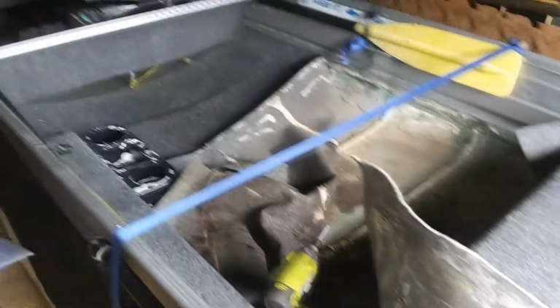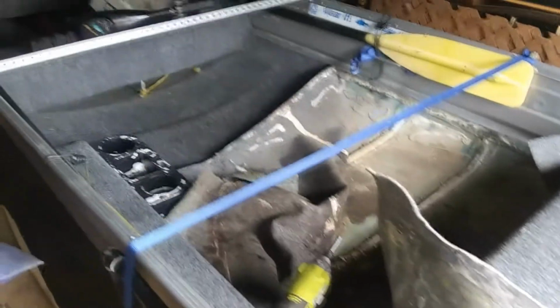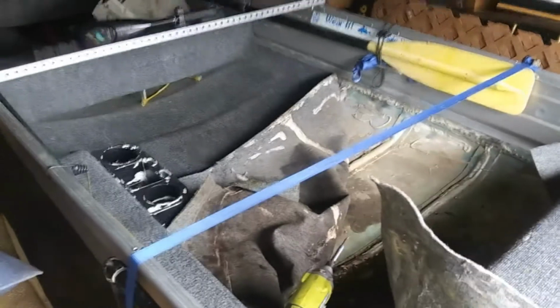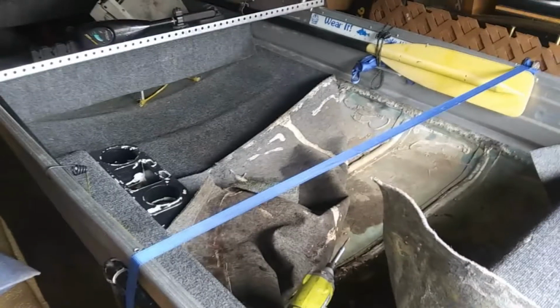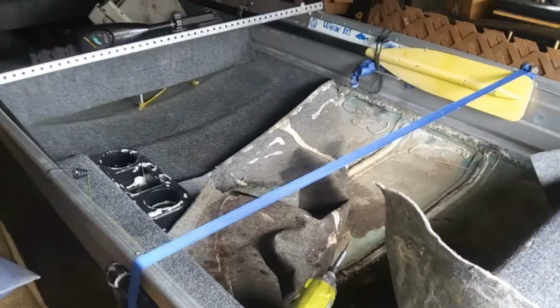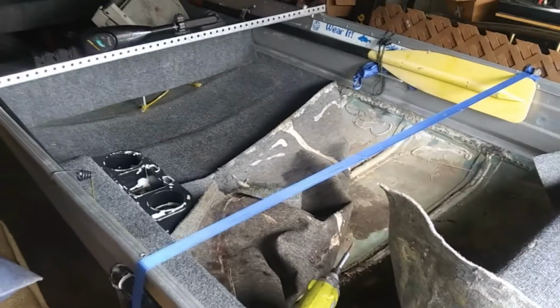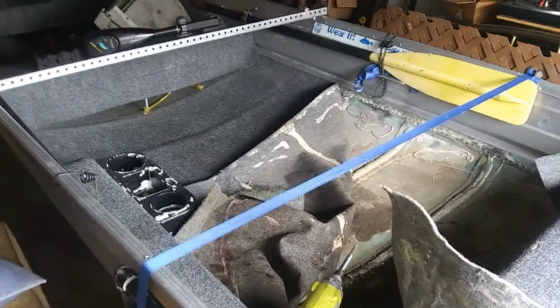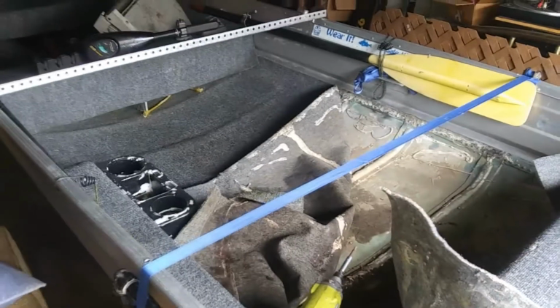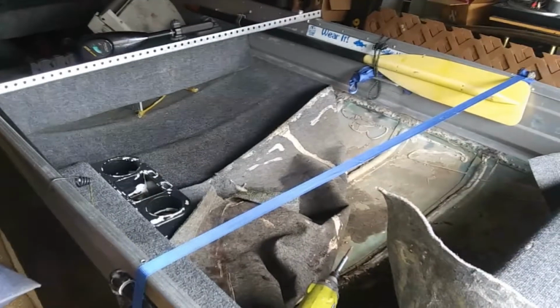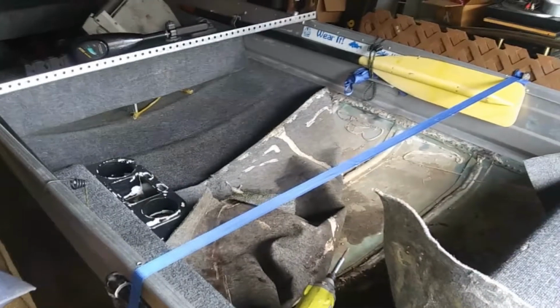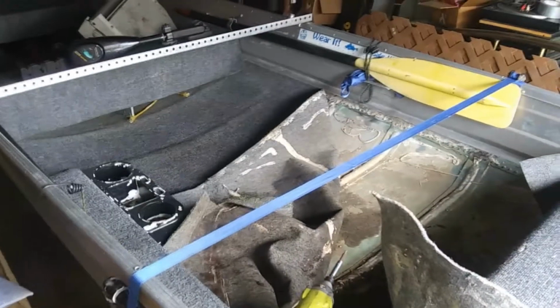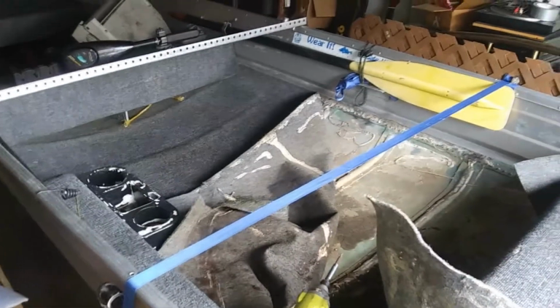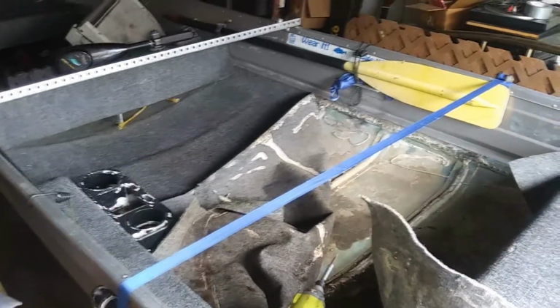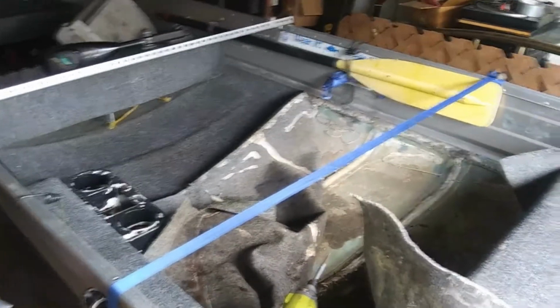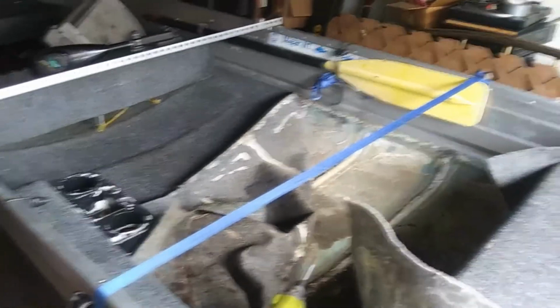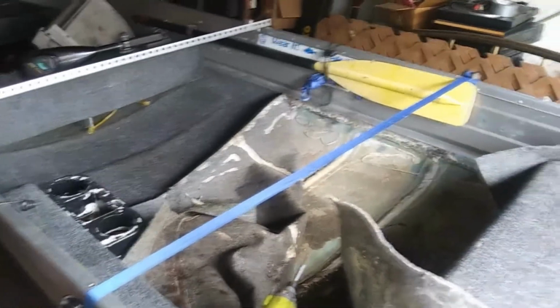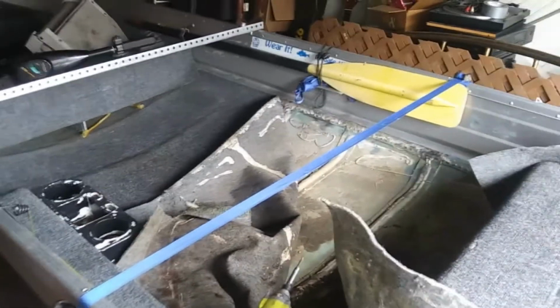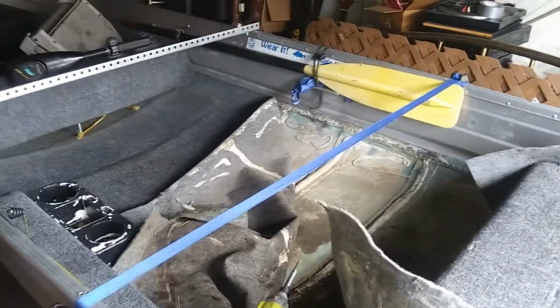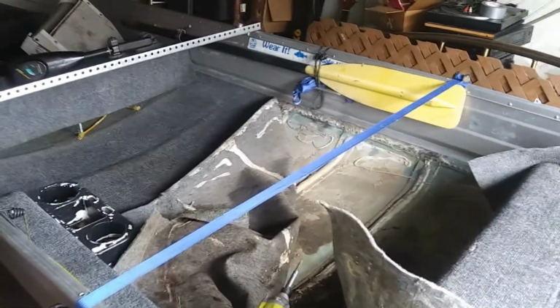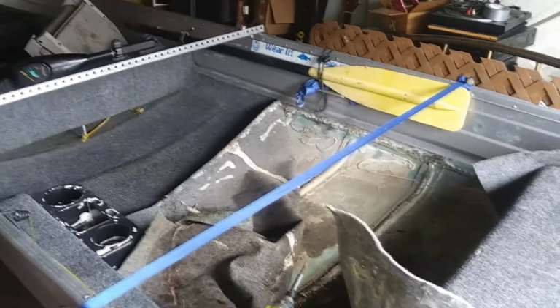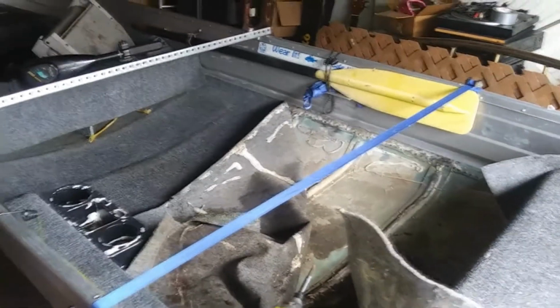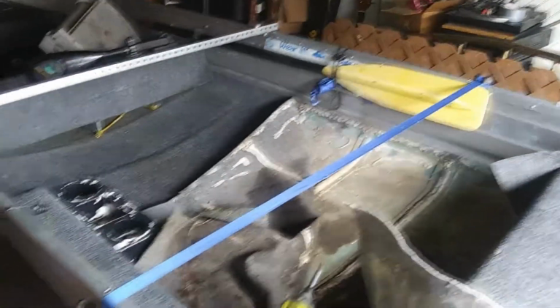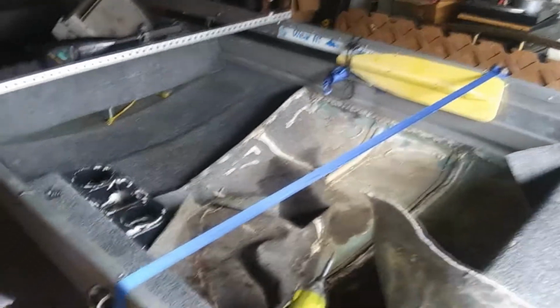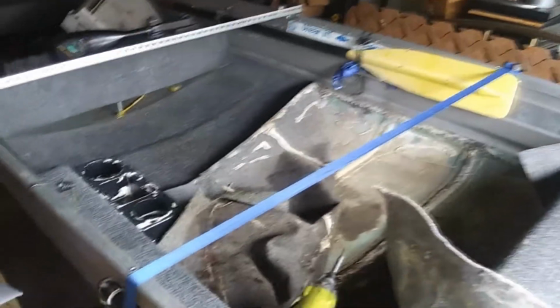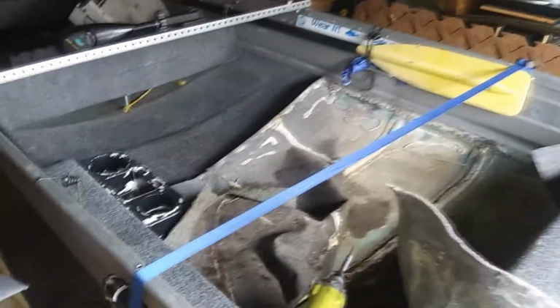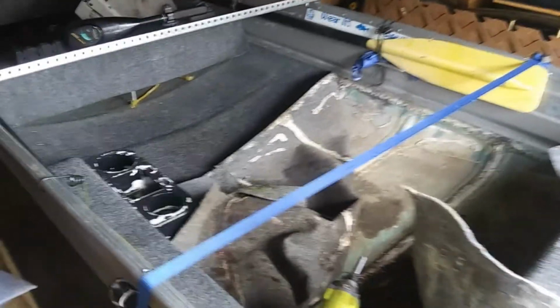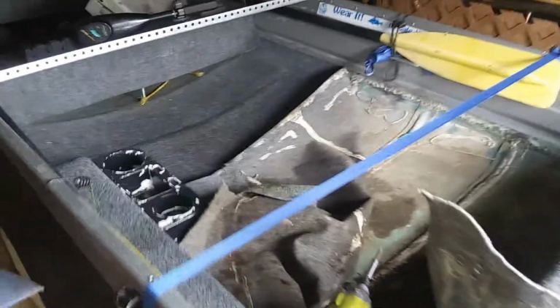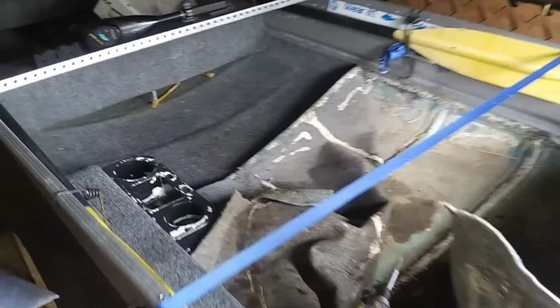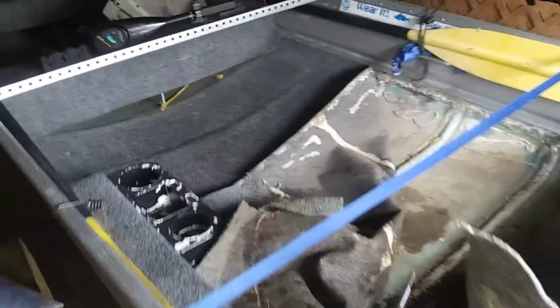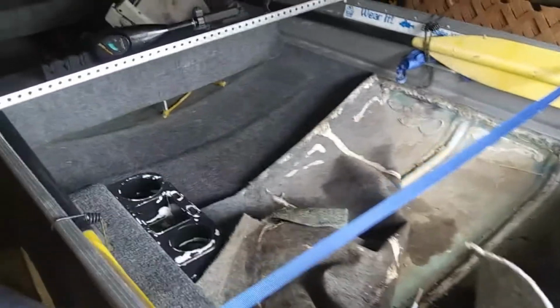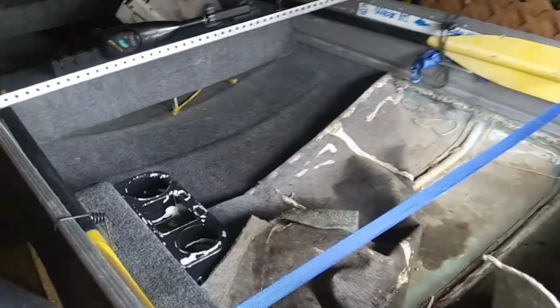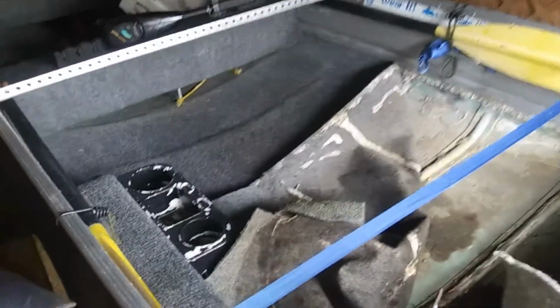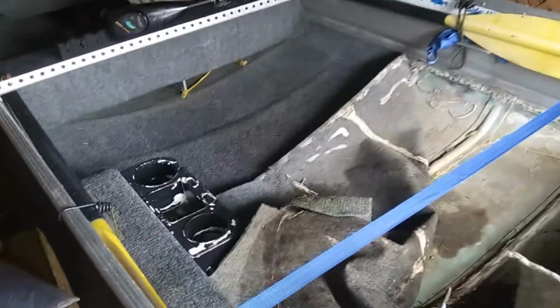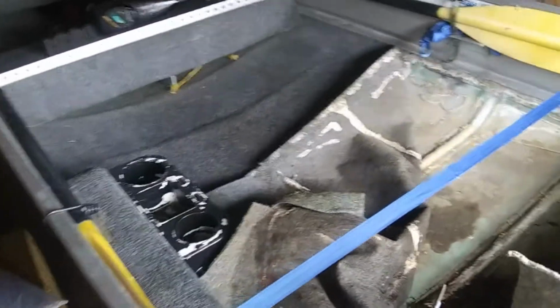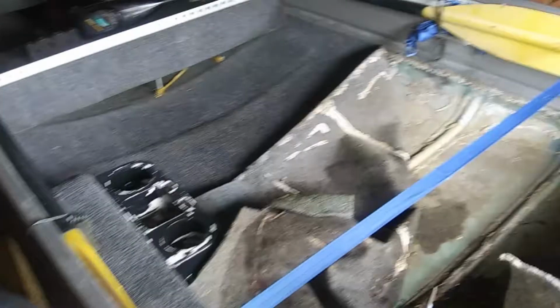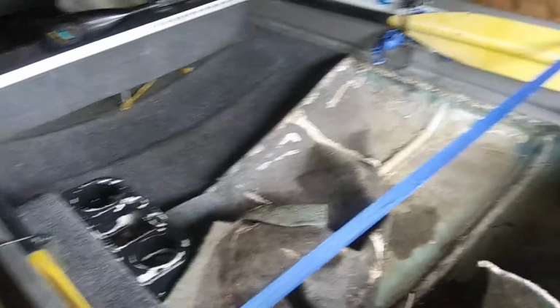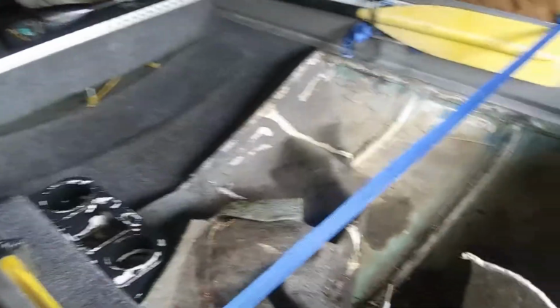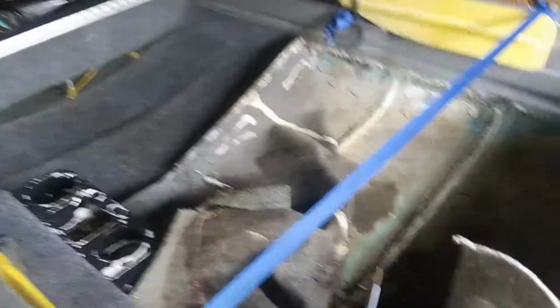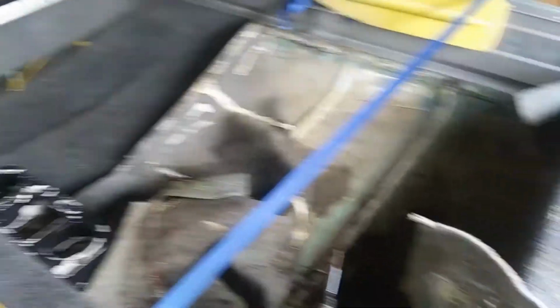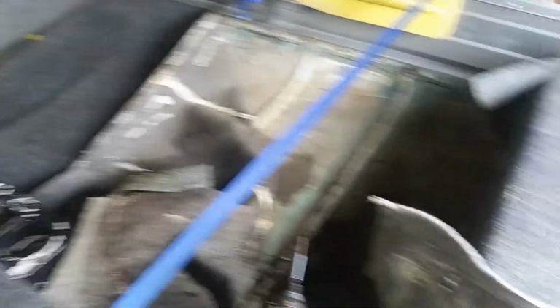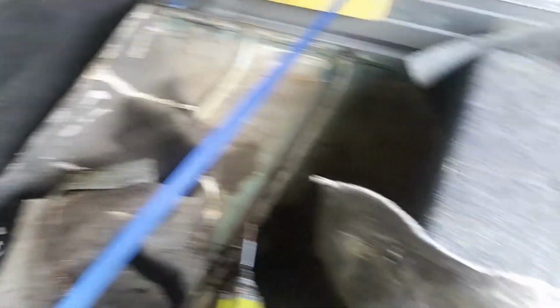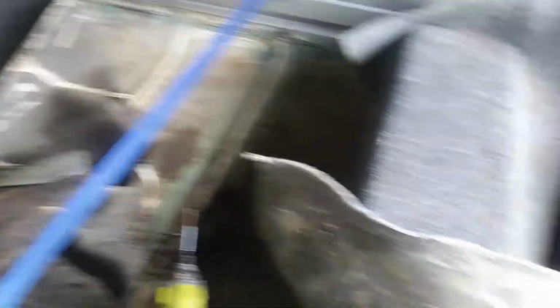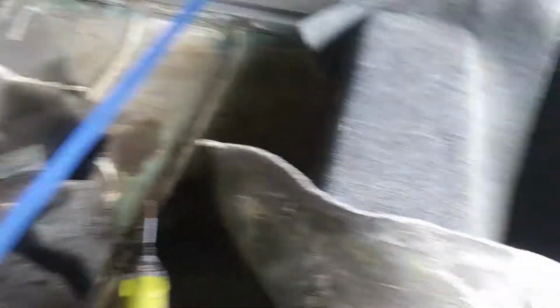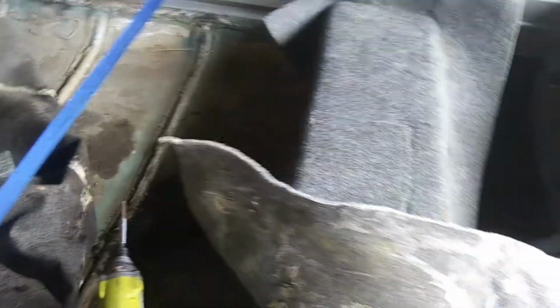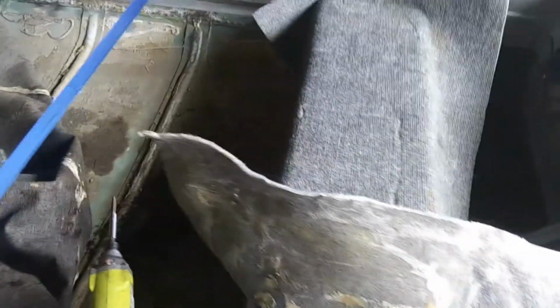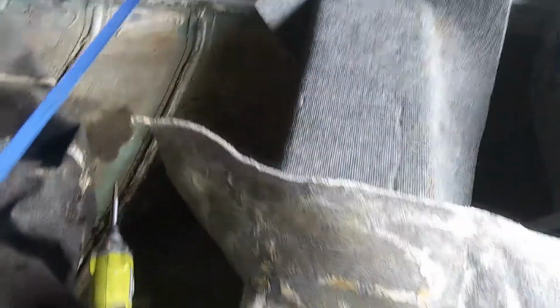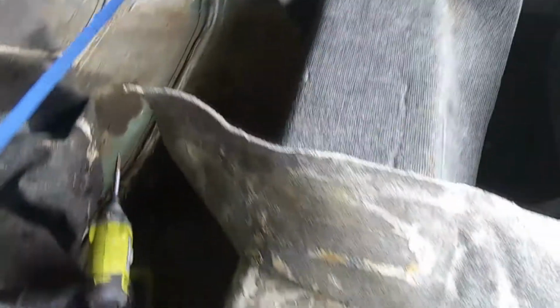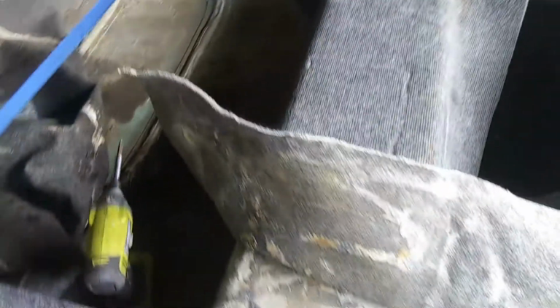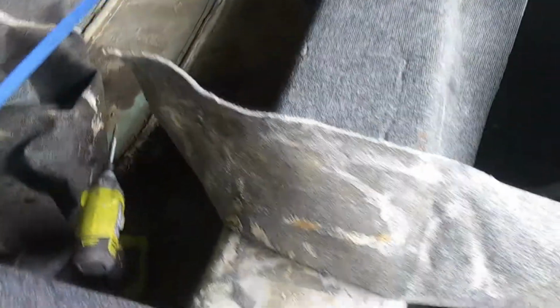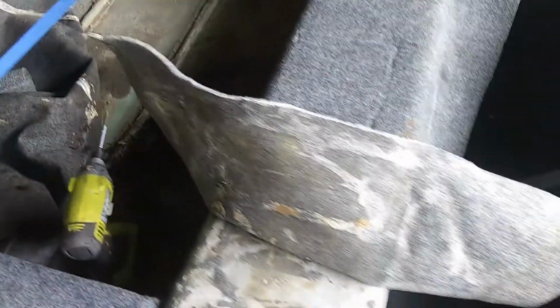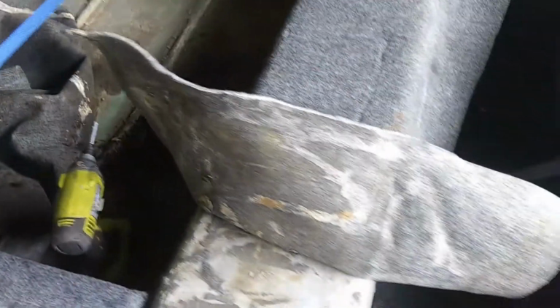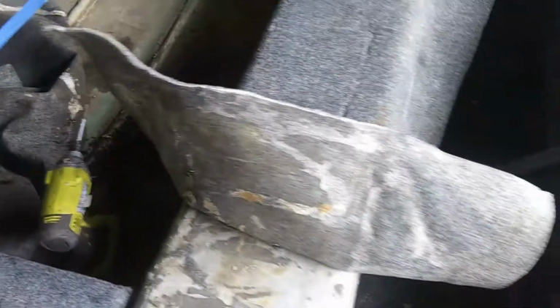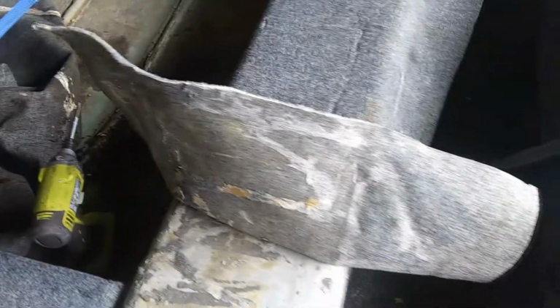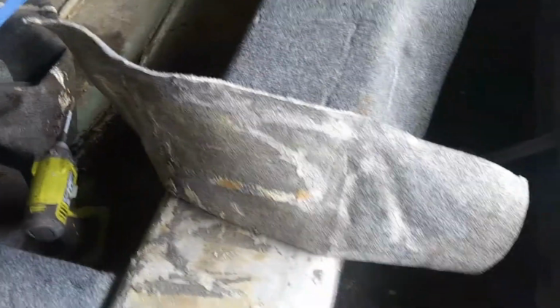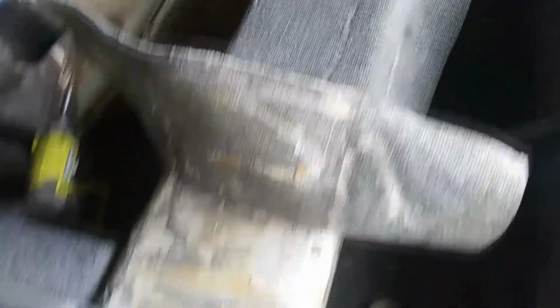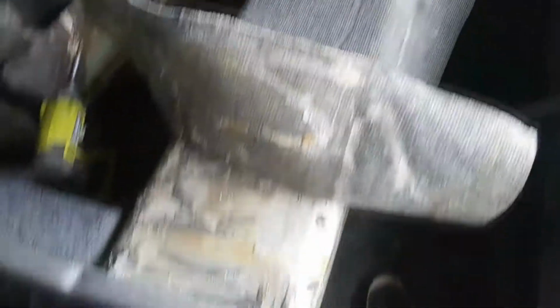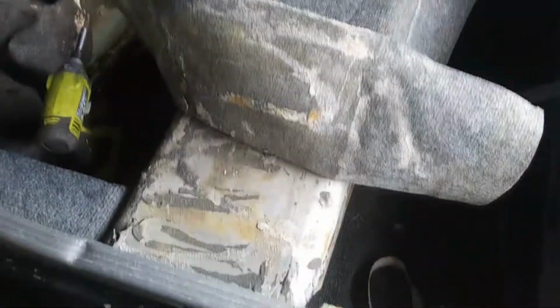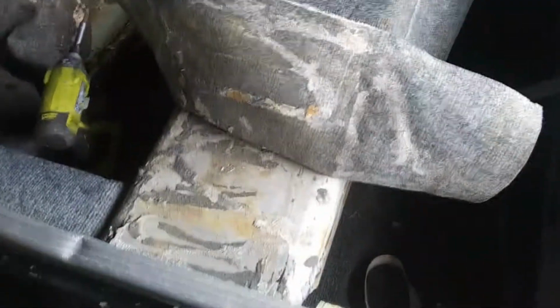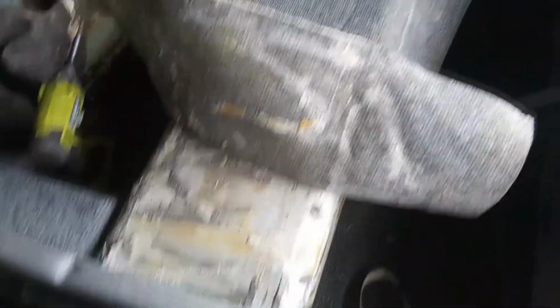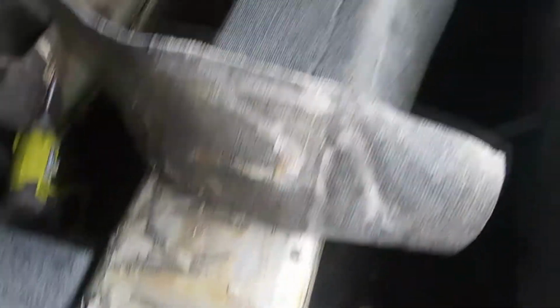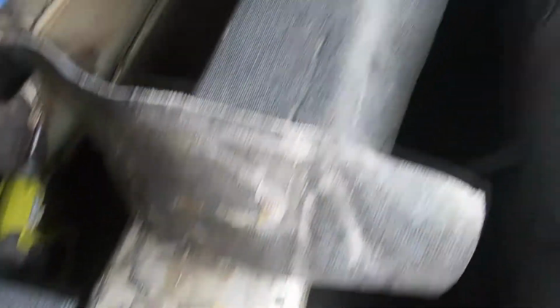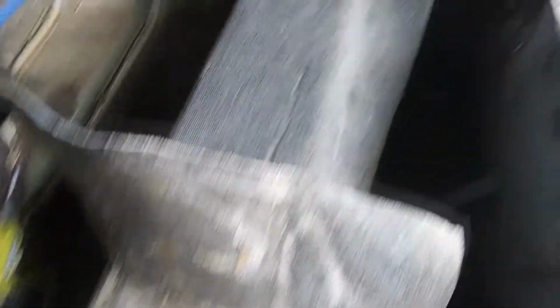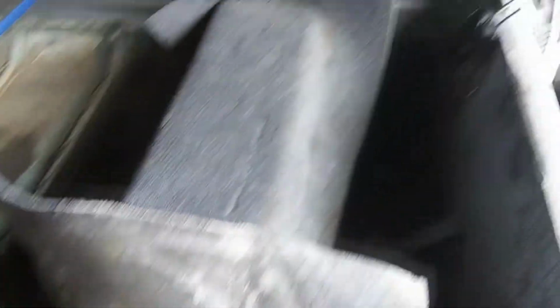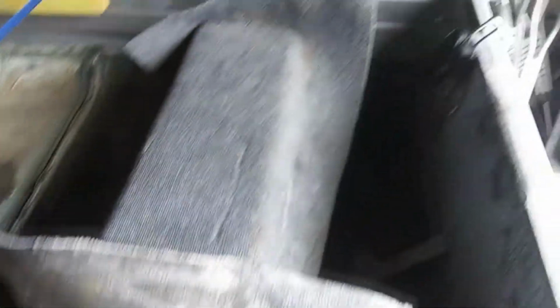Like I said, I was slacking on filming that. I apologize. But here's an overall look of what it looked like when I started tearing it apart.